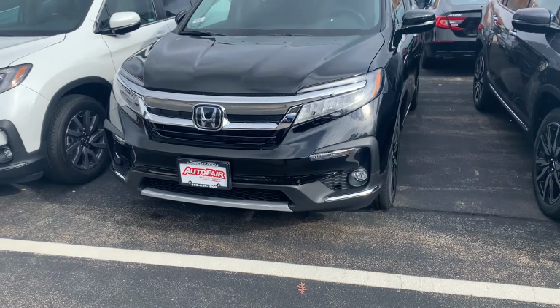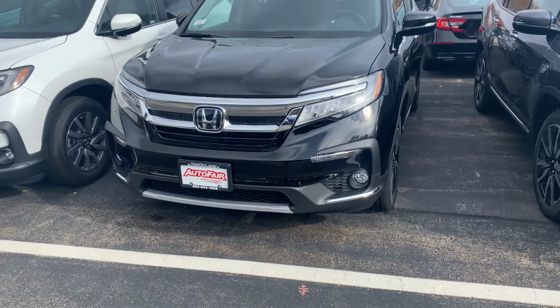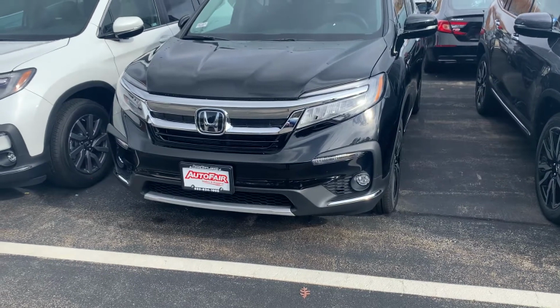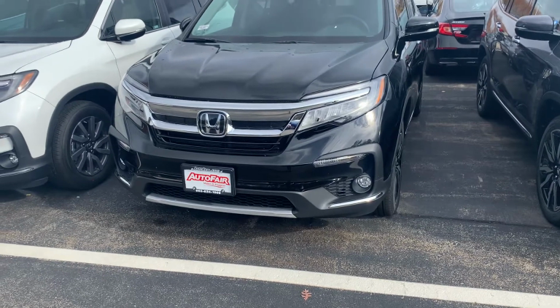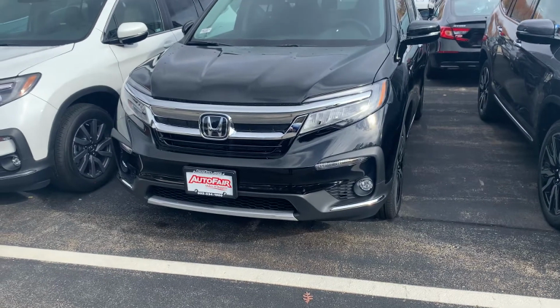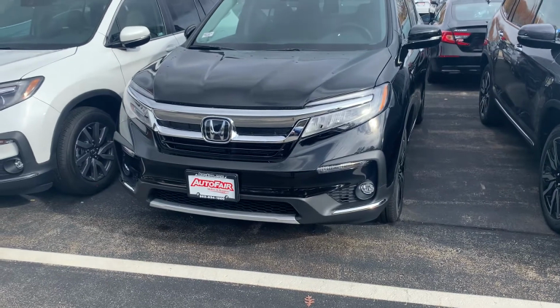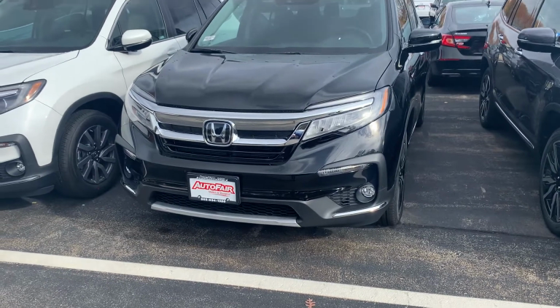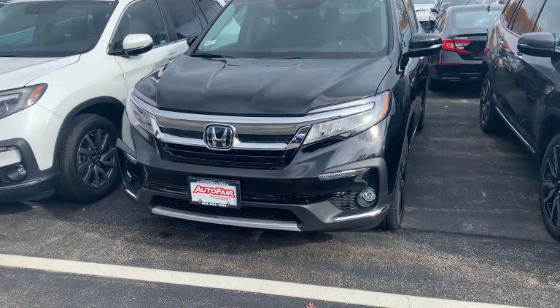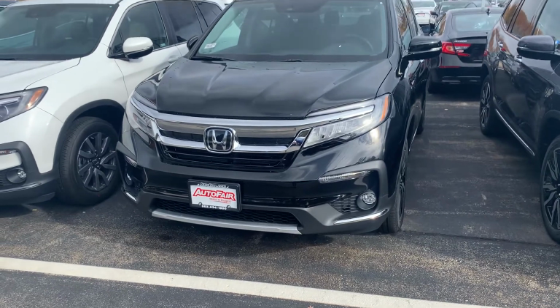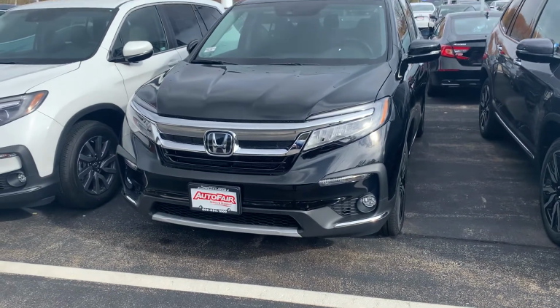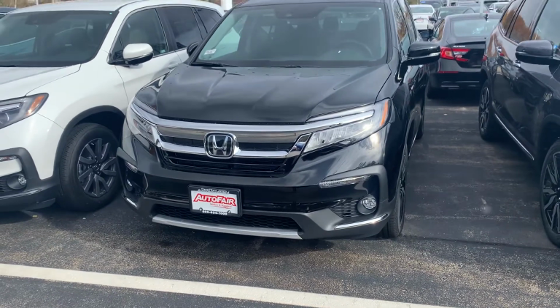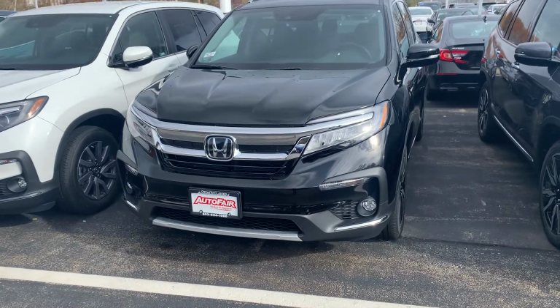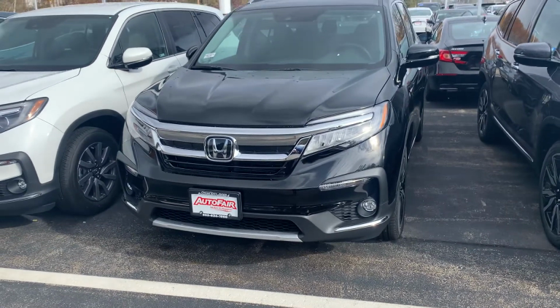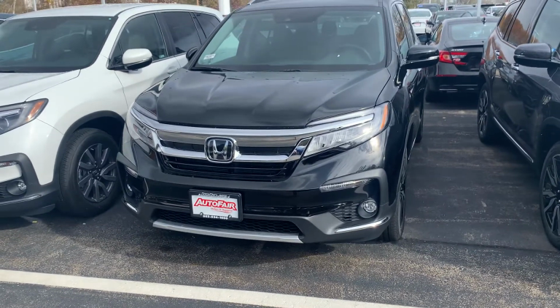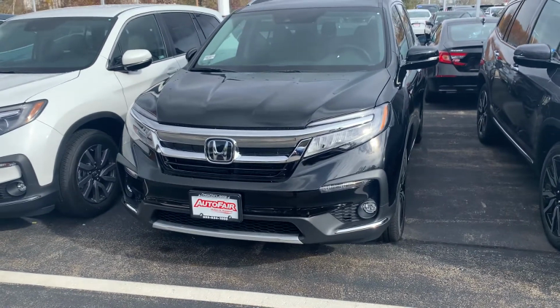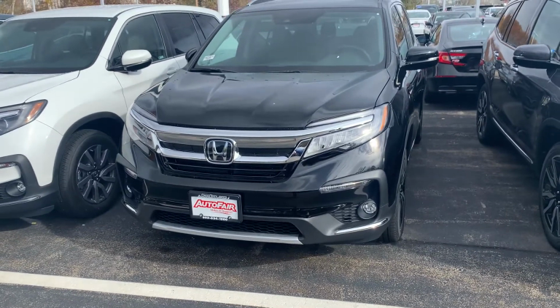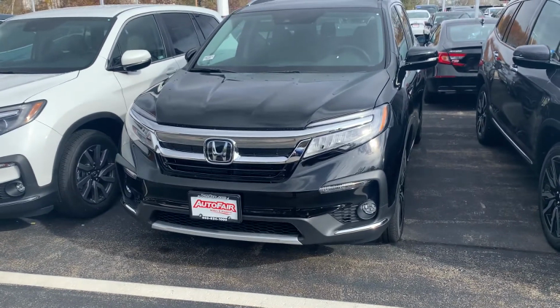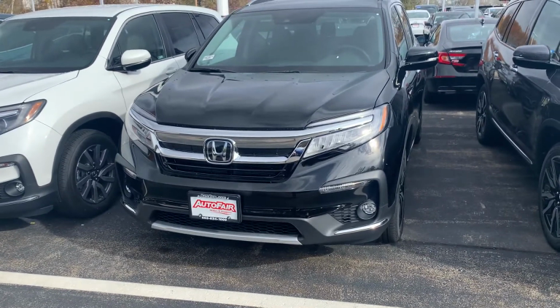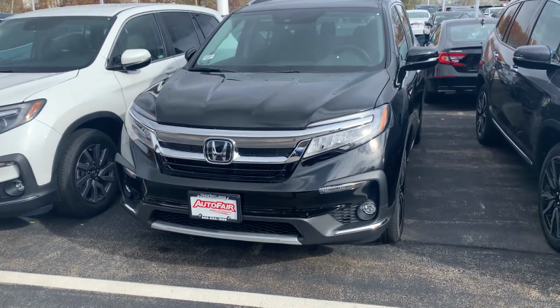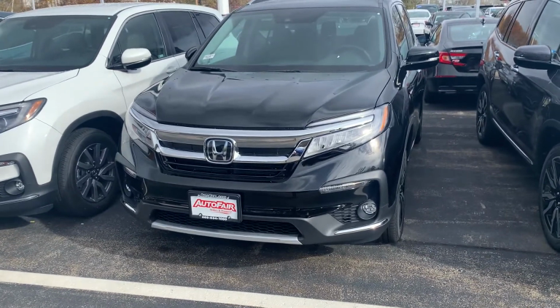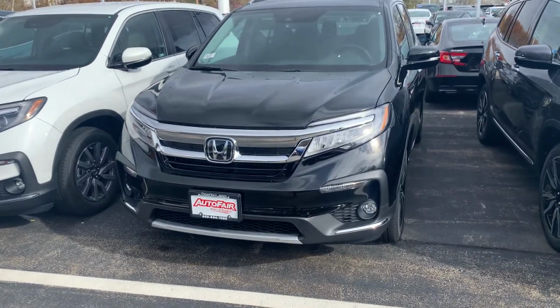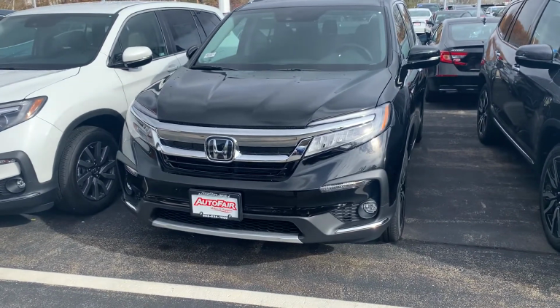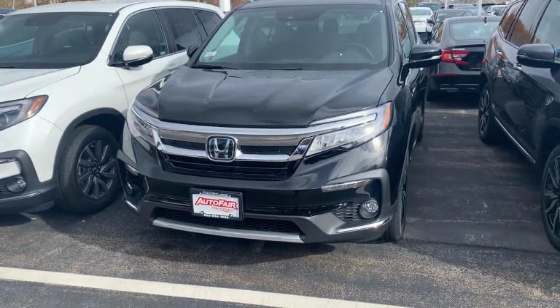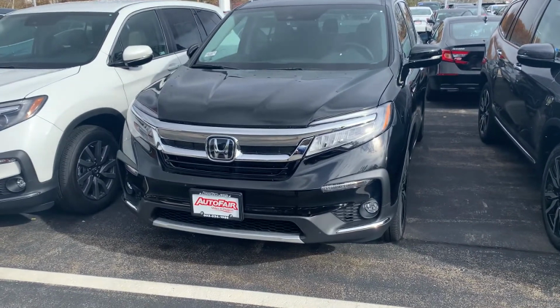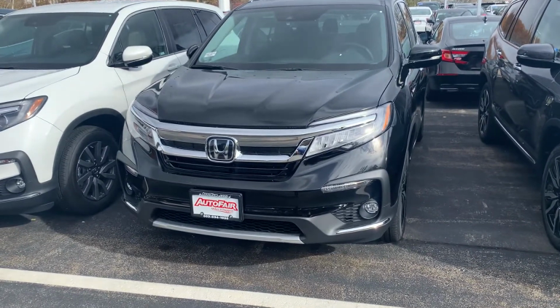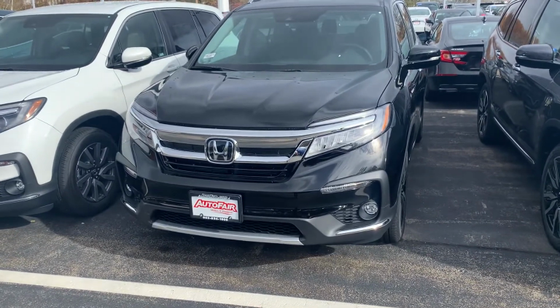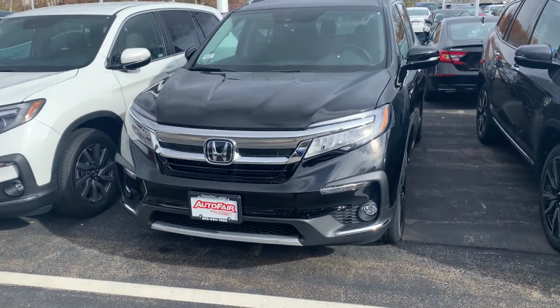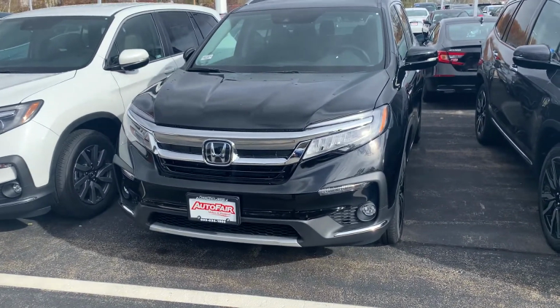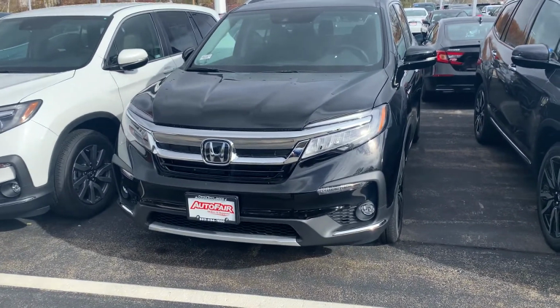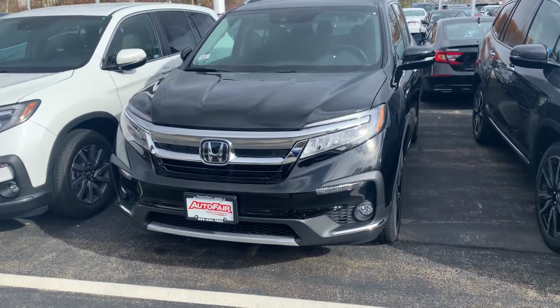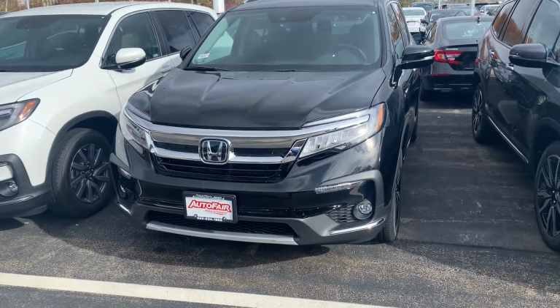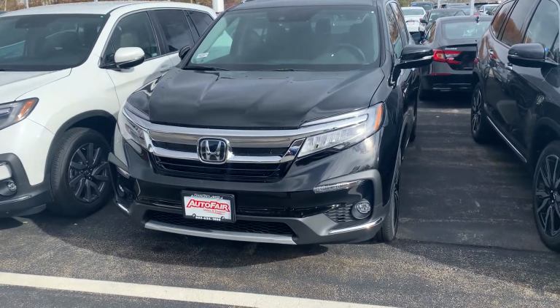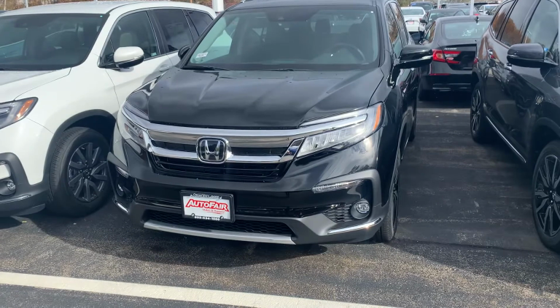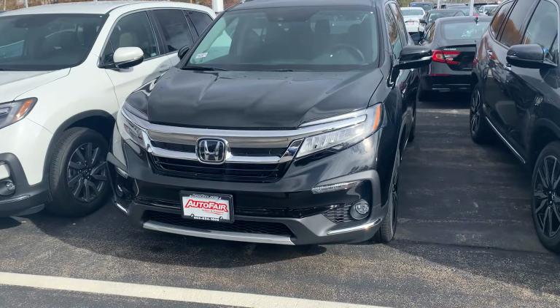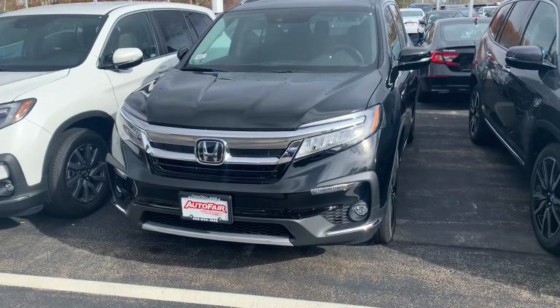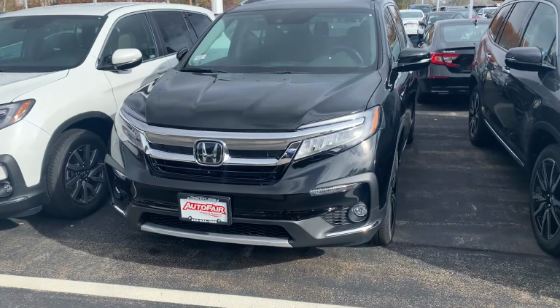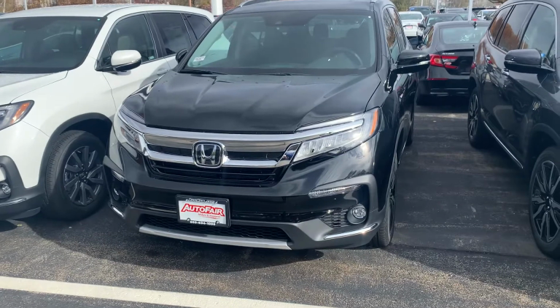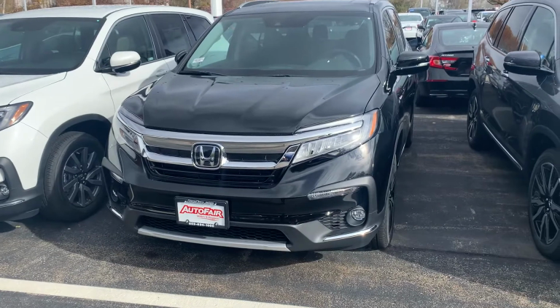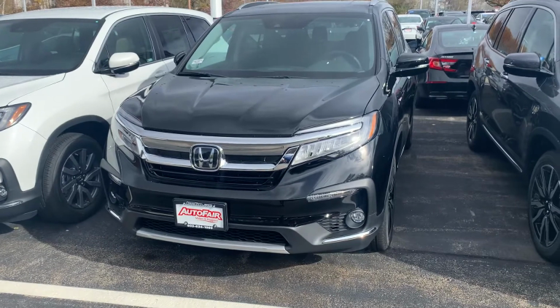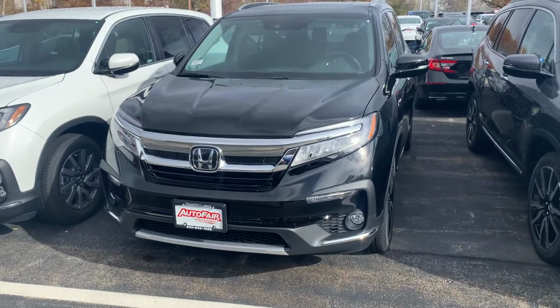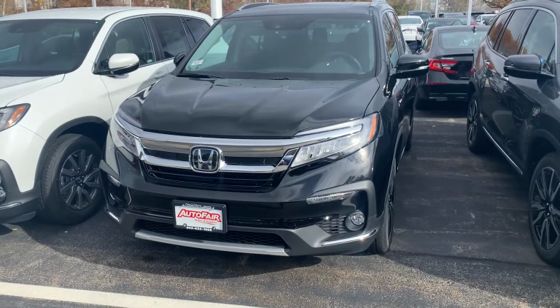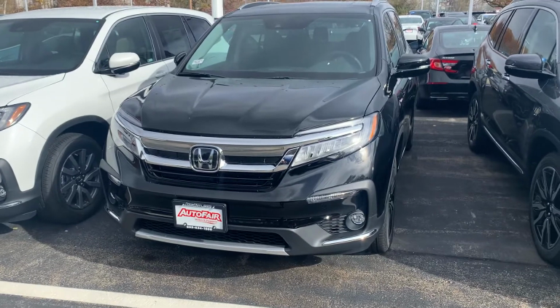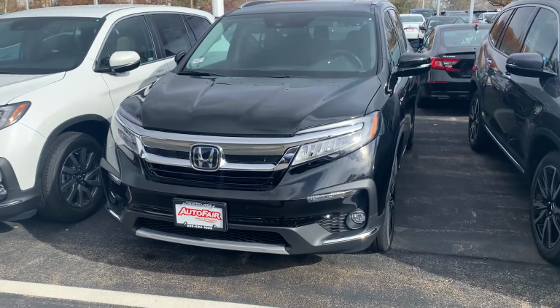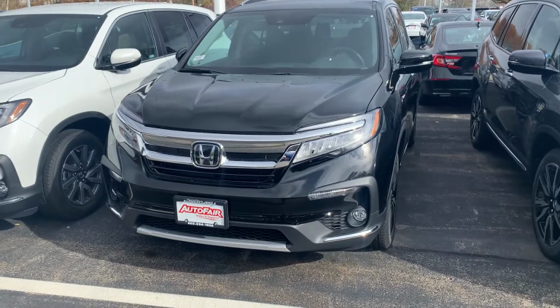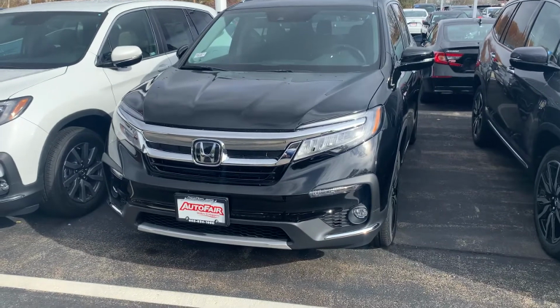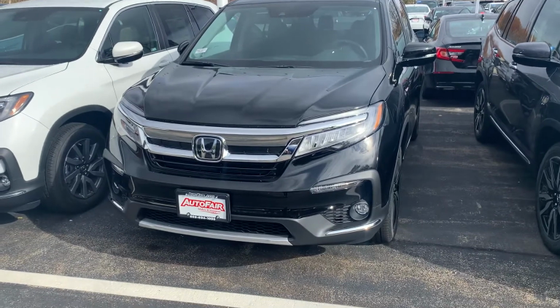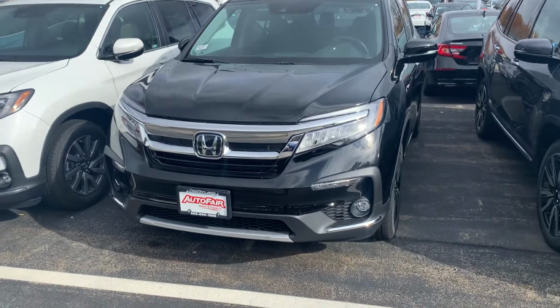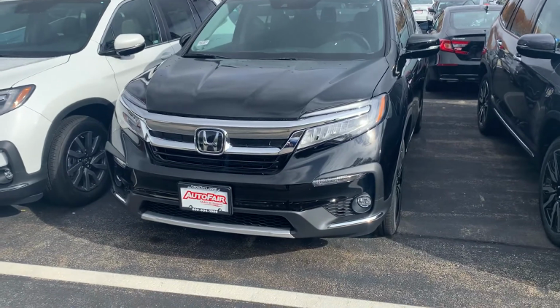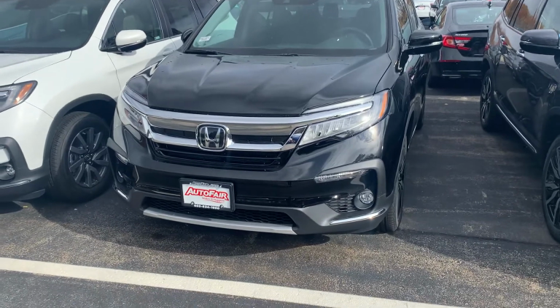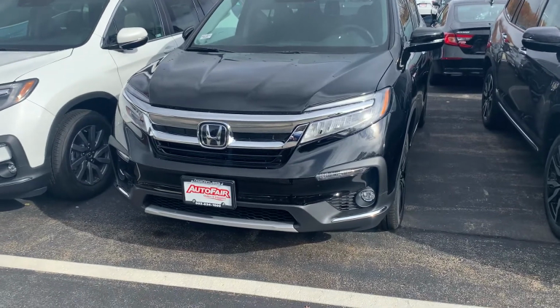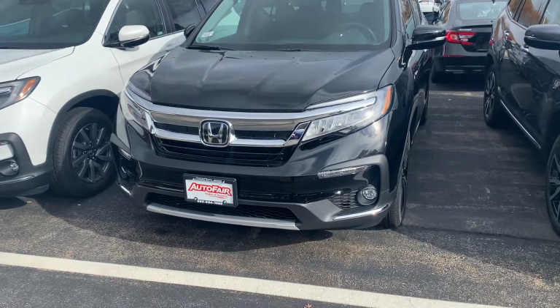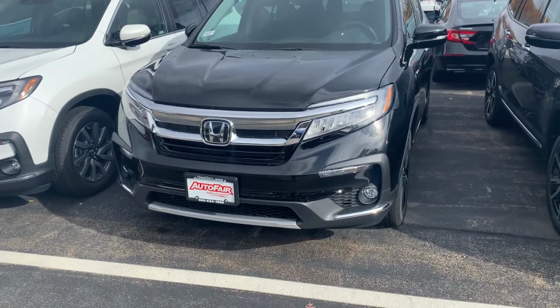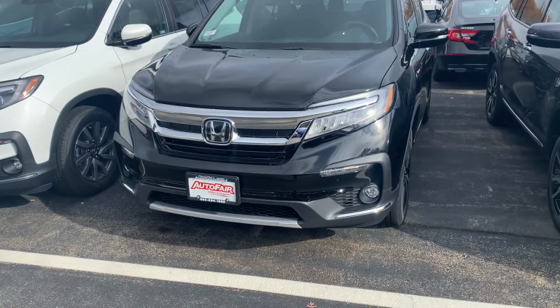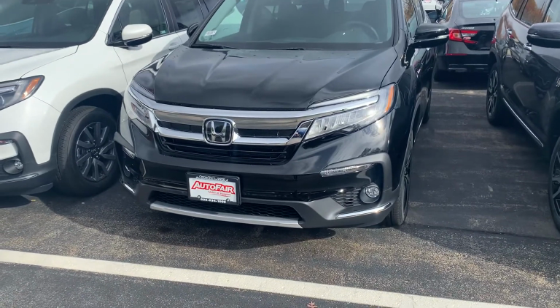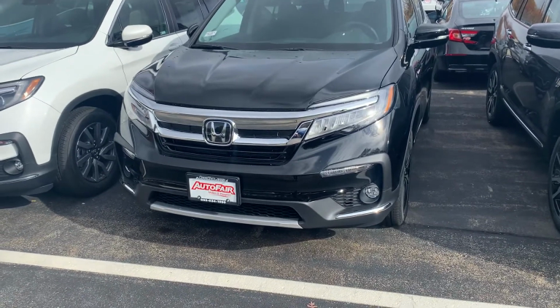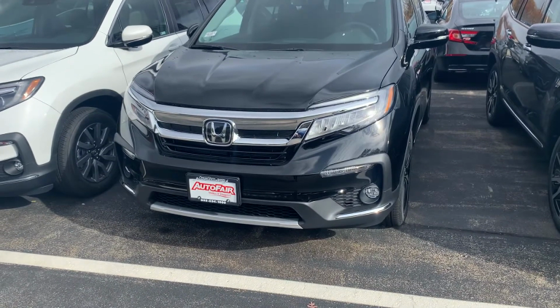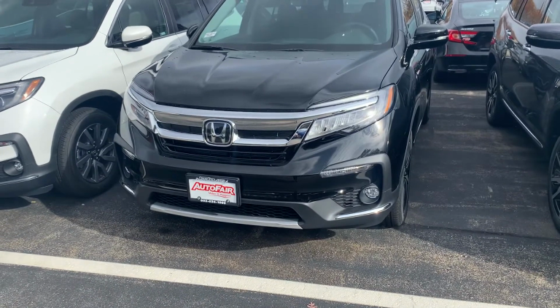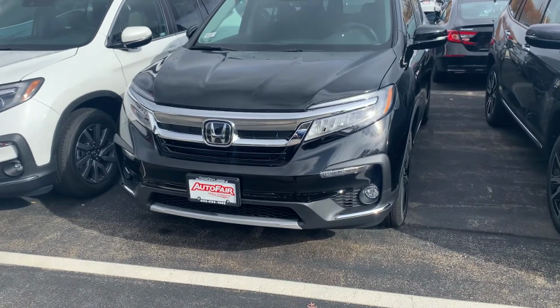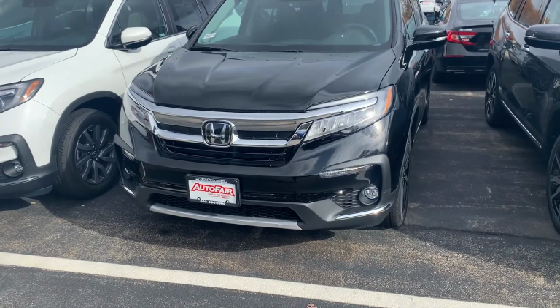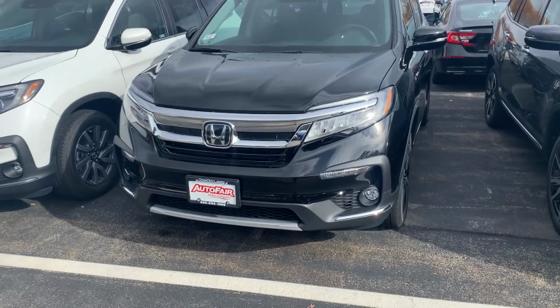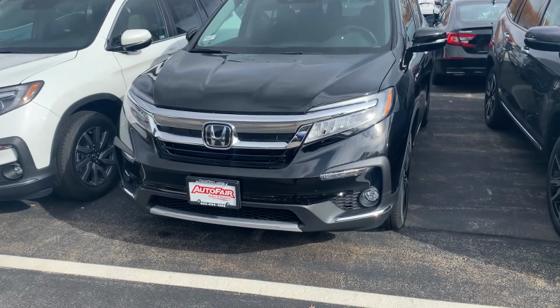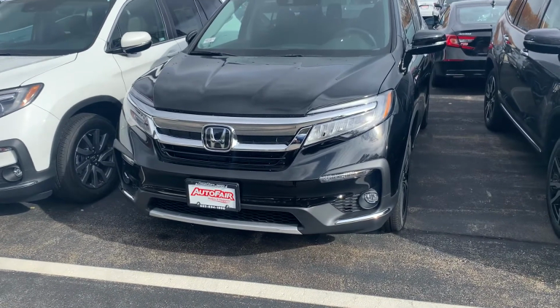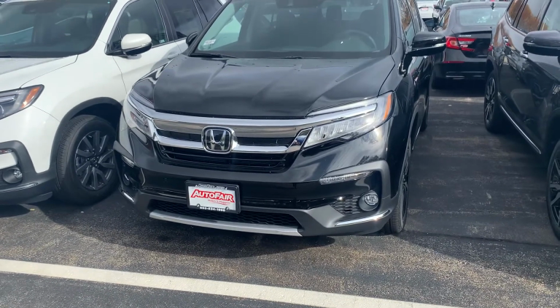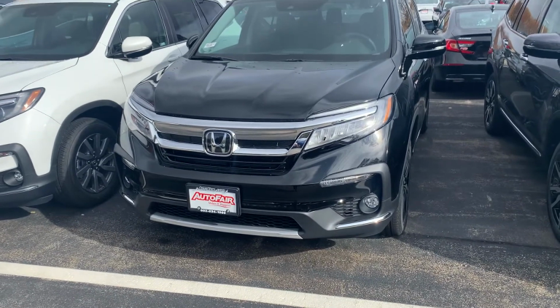Hi Nicole, this is Steve over at AutoFair Honda in Manchester, New Hampshire. I just want to say thank you again for inquiring with us on the 2021 Honda Pilot.